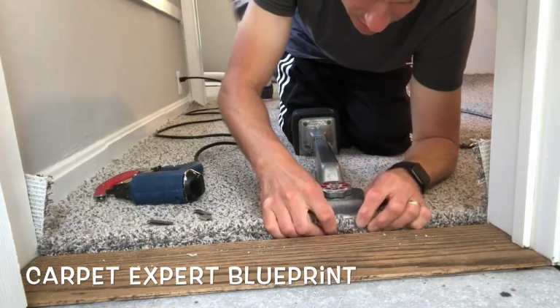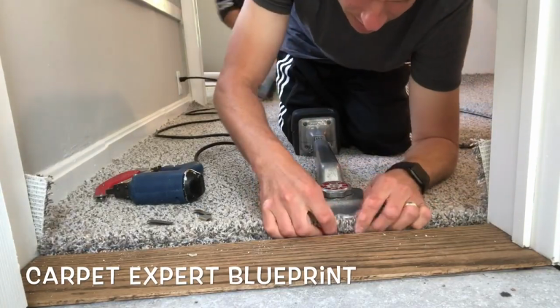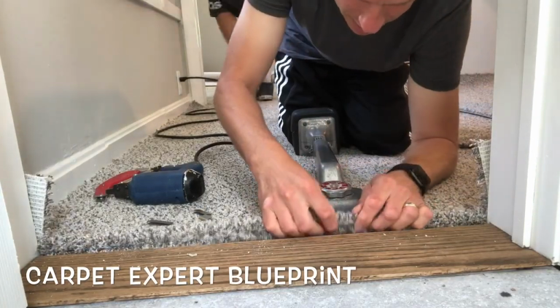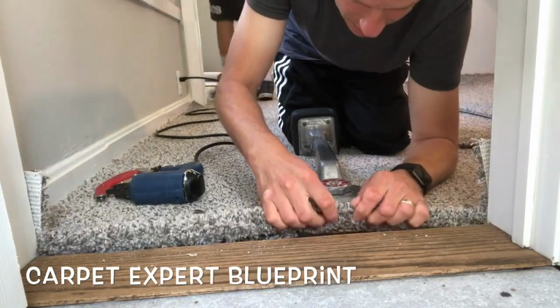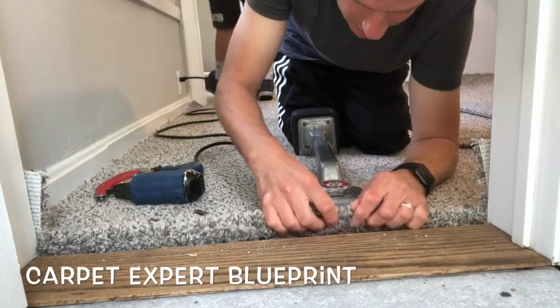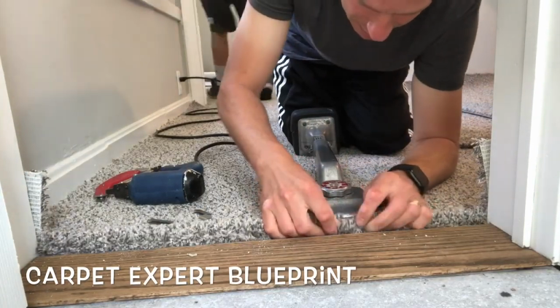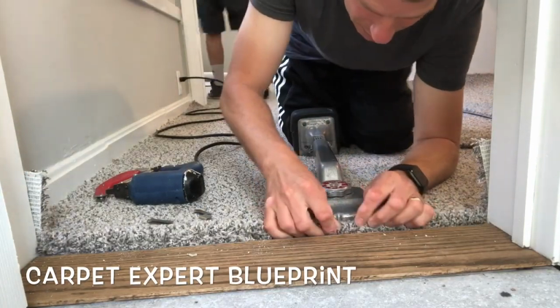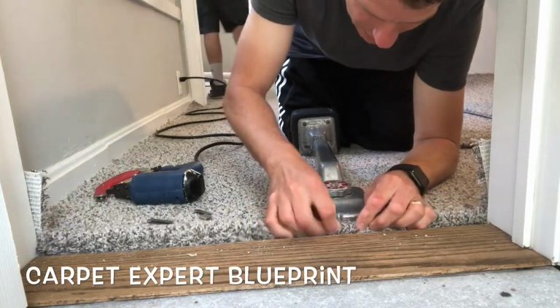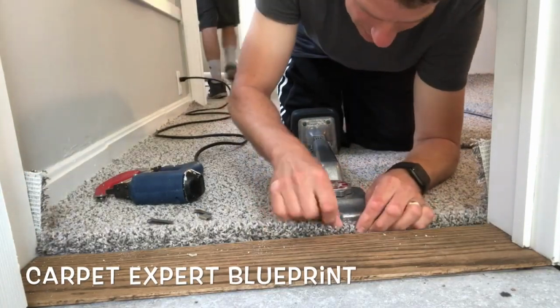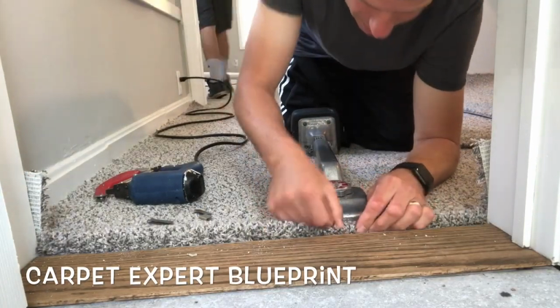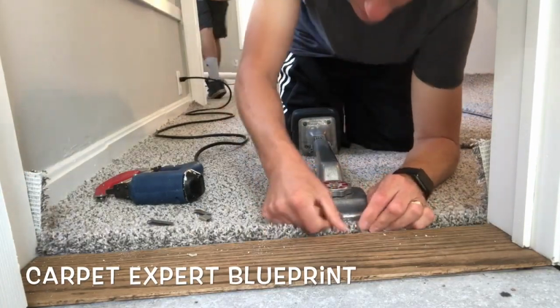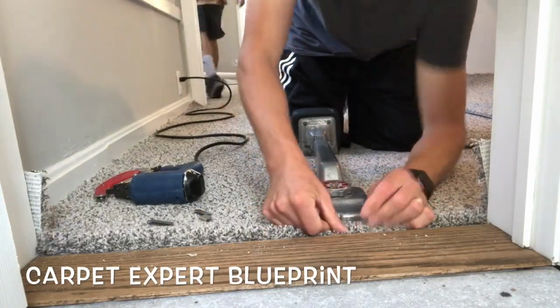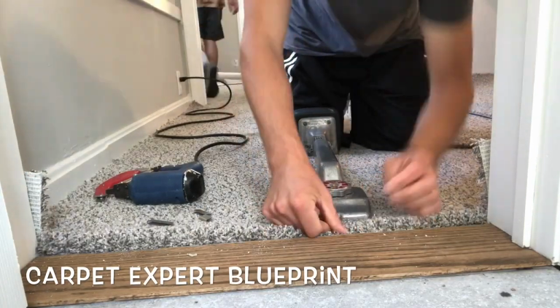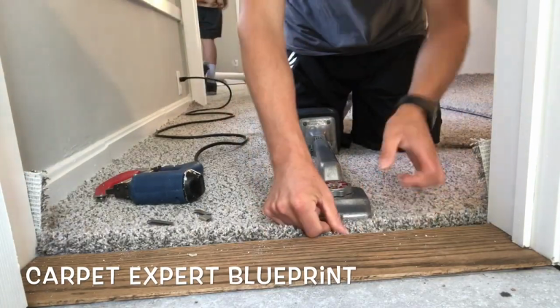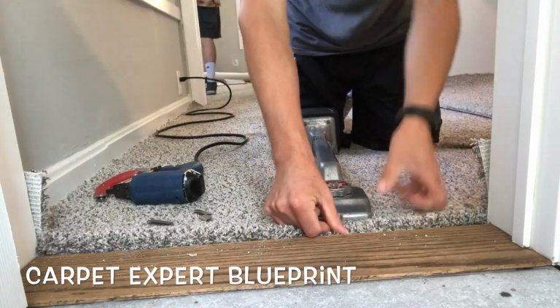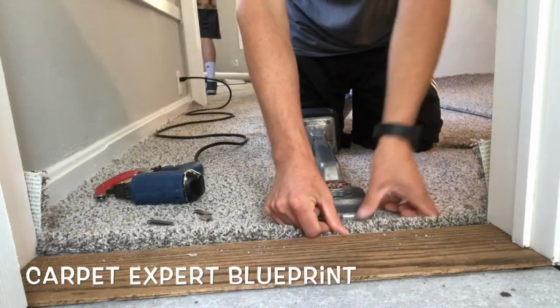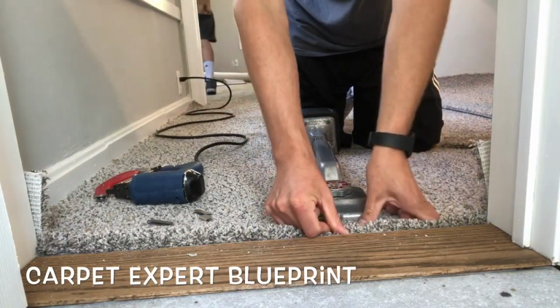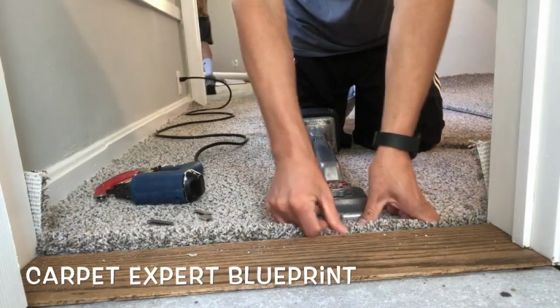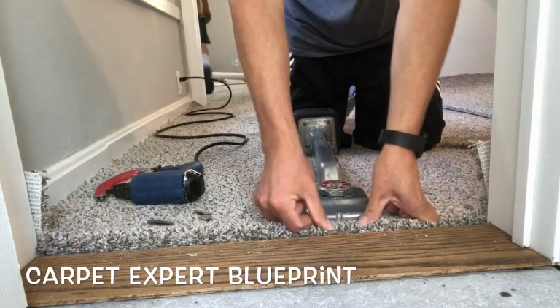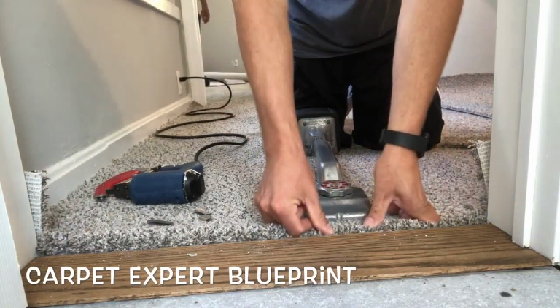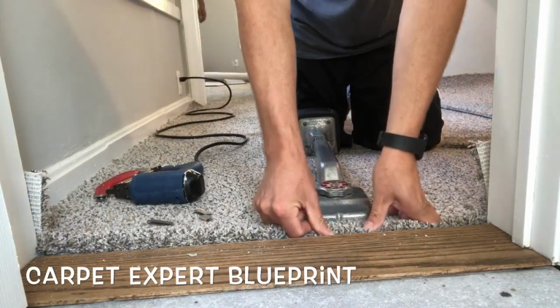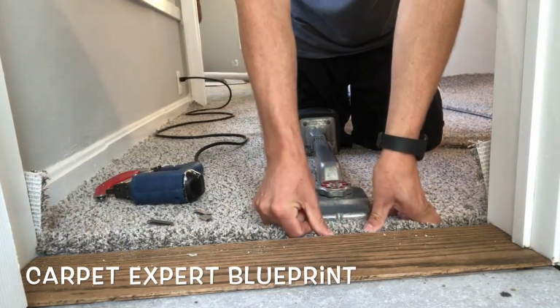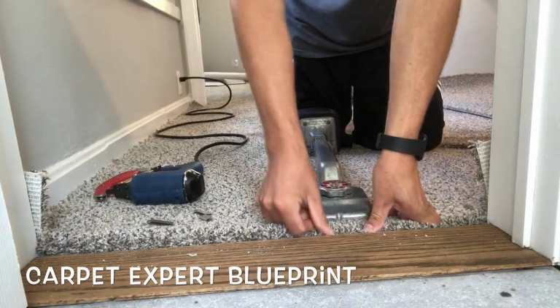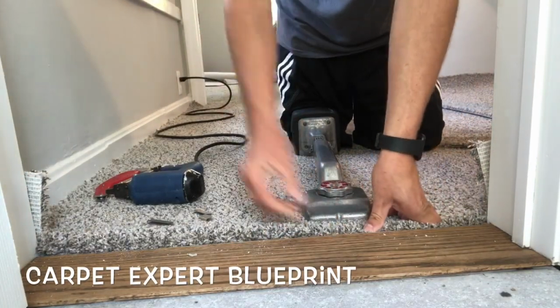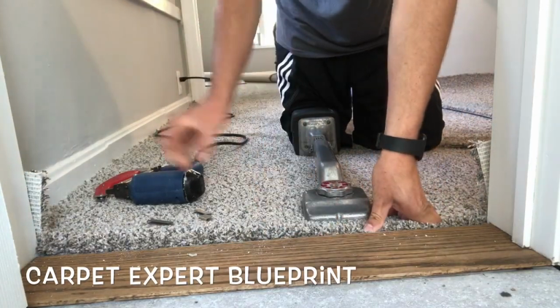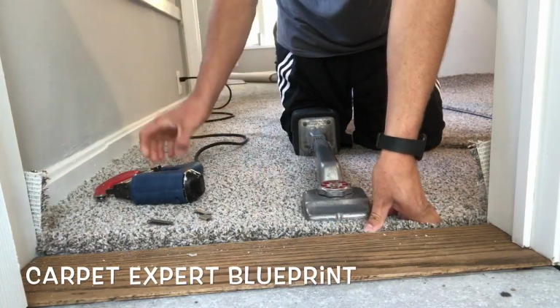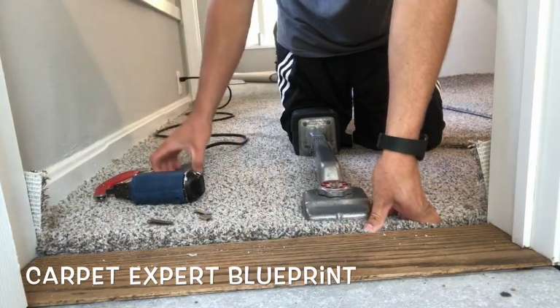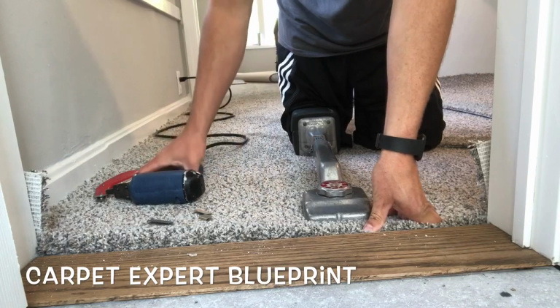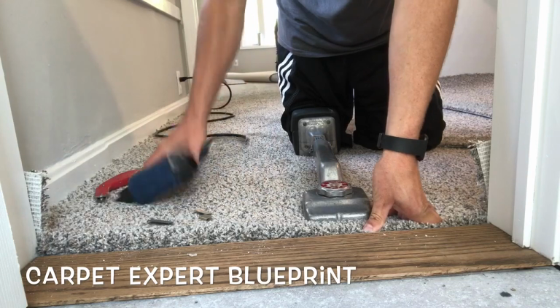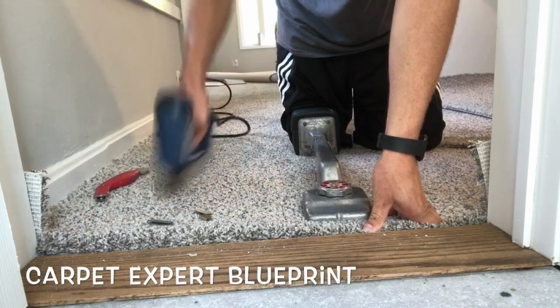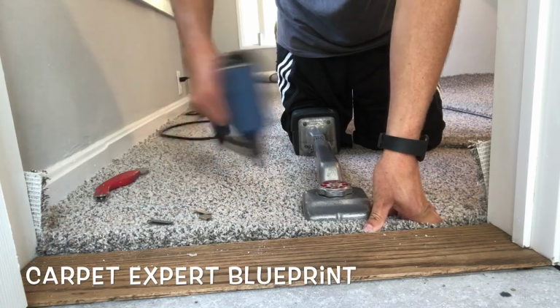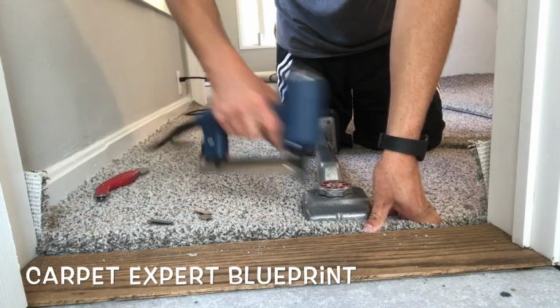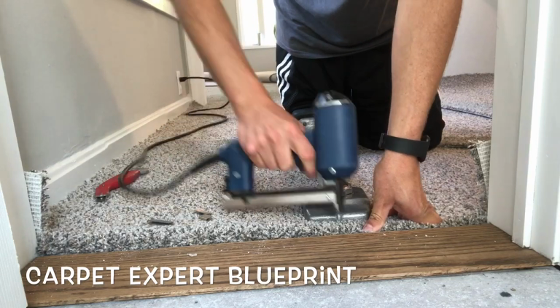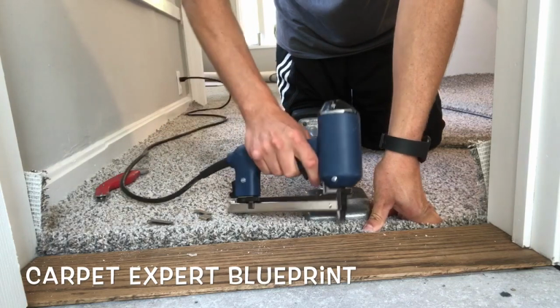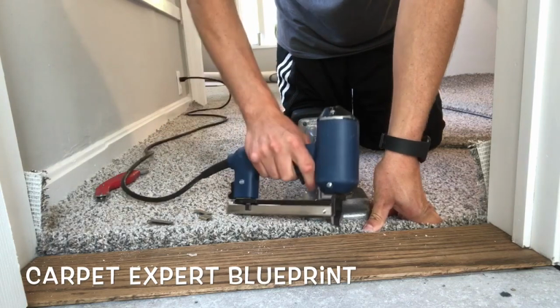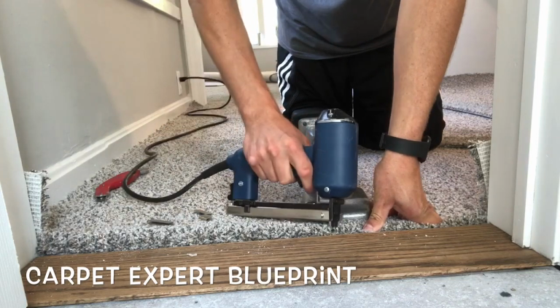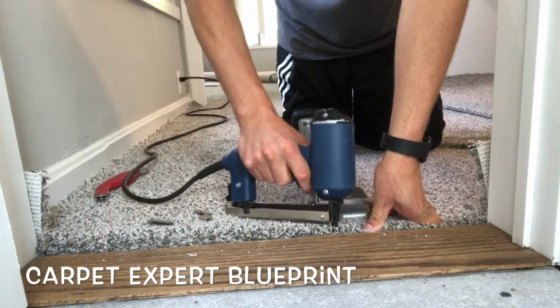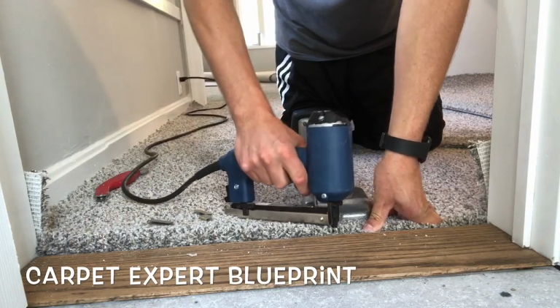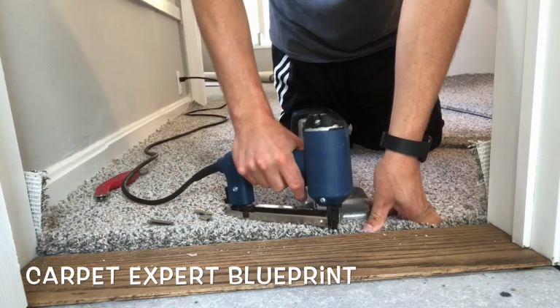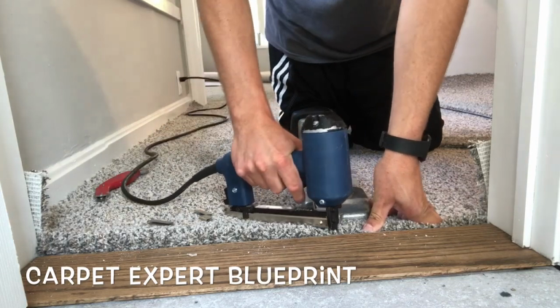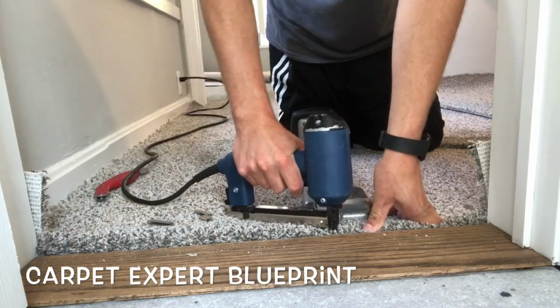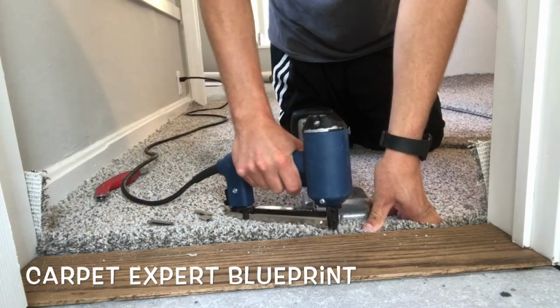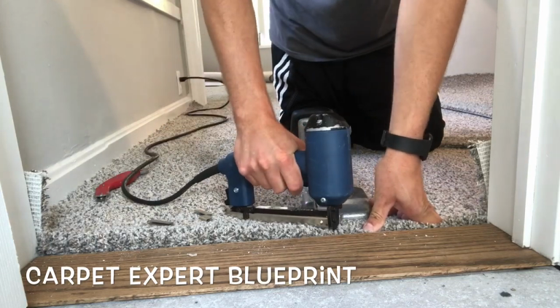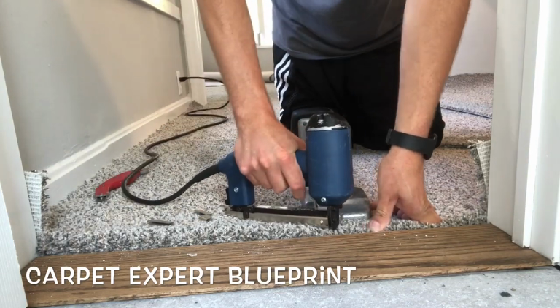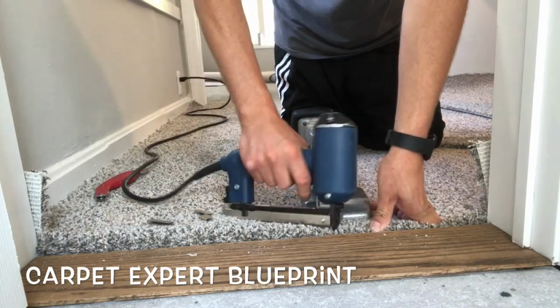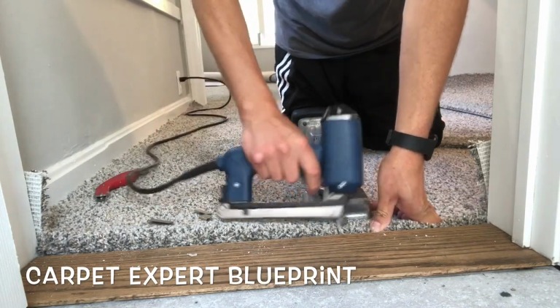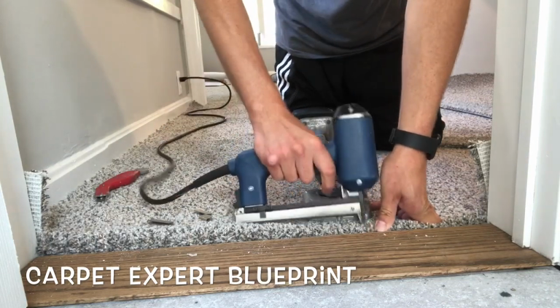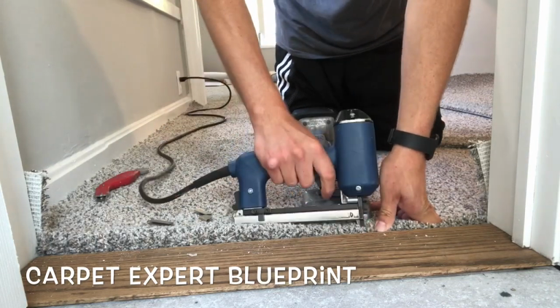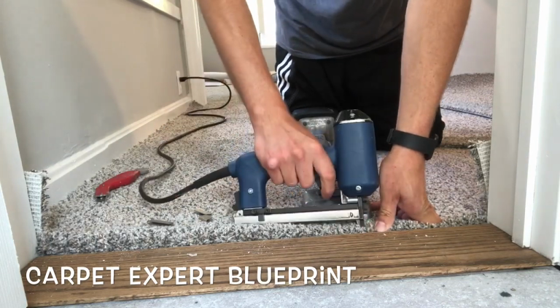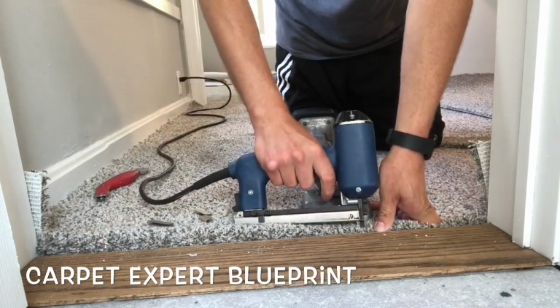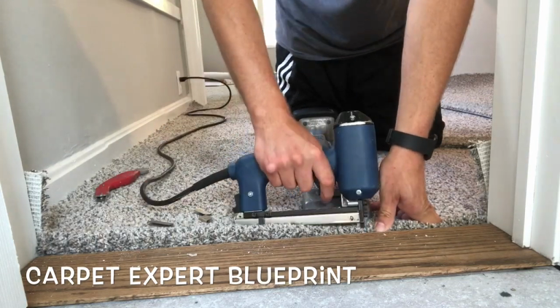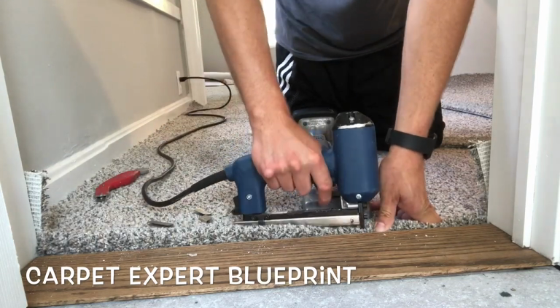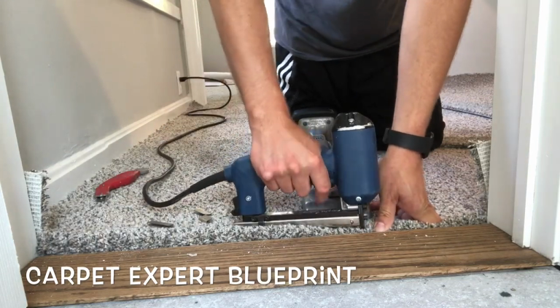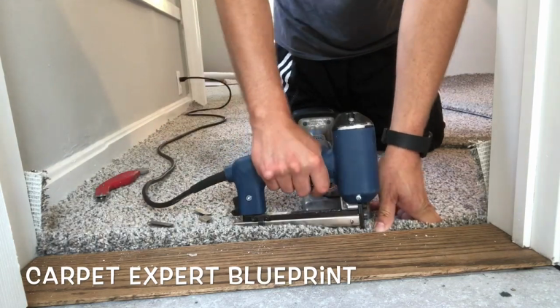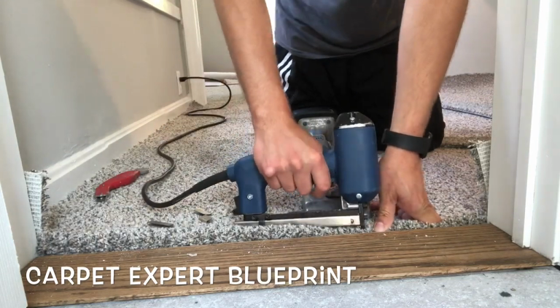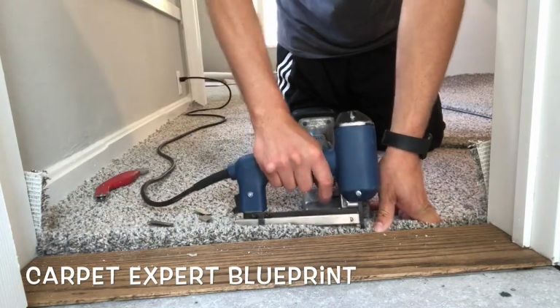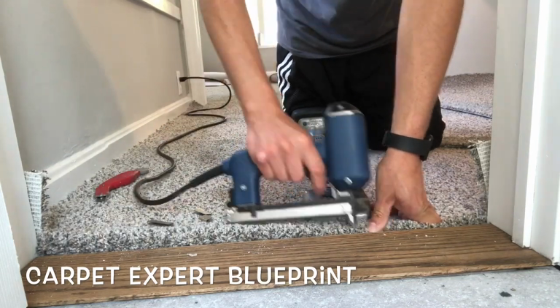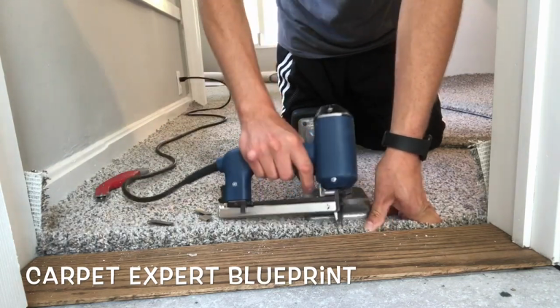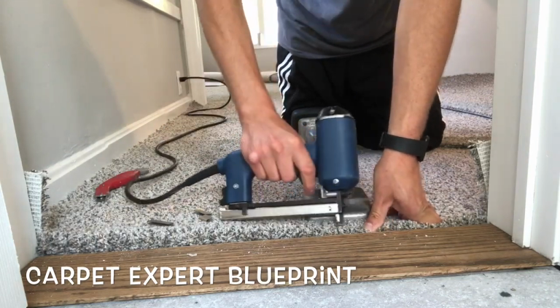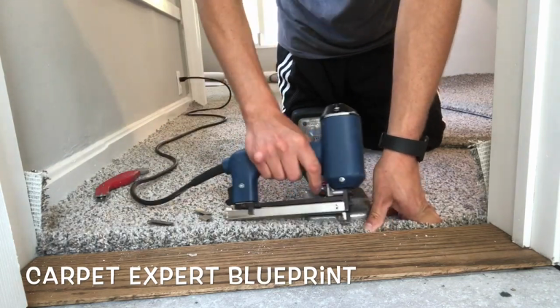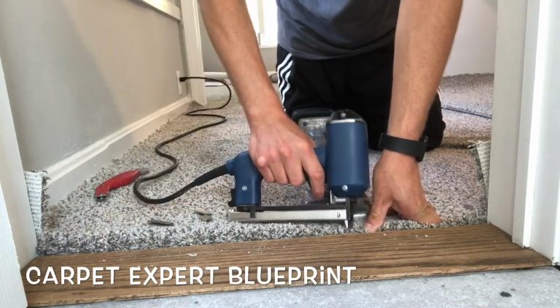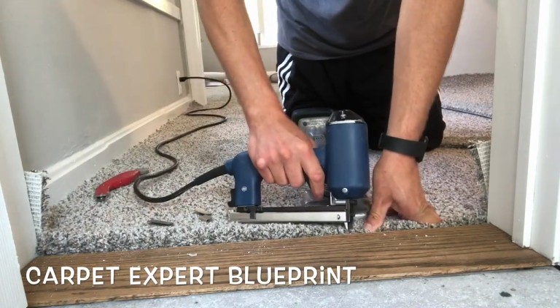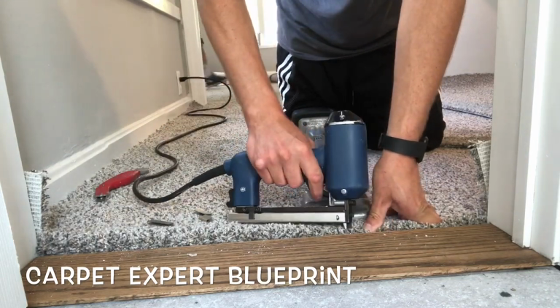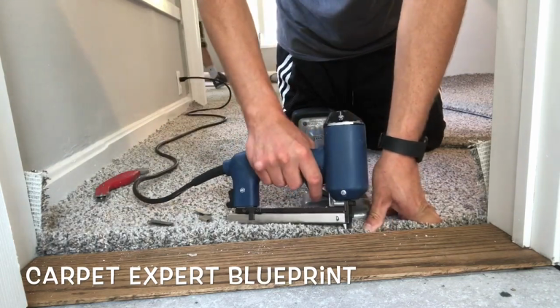It's going to end up nice and flush and tight to that wooden threshold, and then I'm going to take my electric tacker and staple this down to the tack strip that's under it.